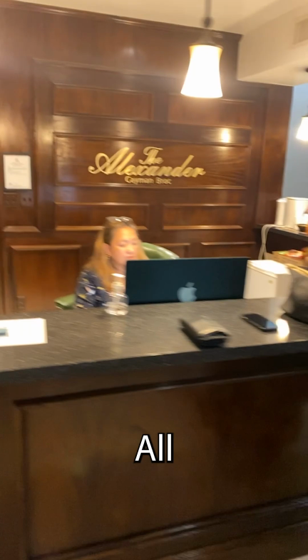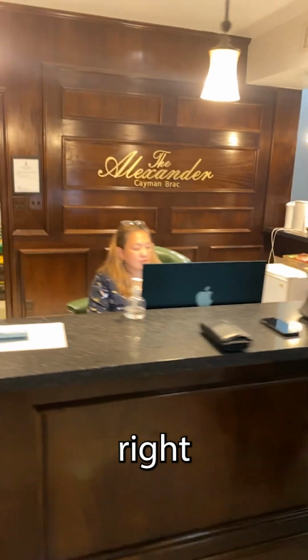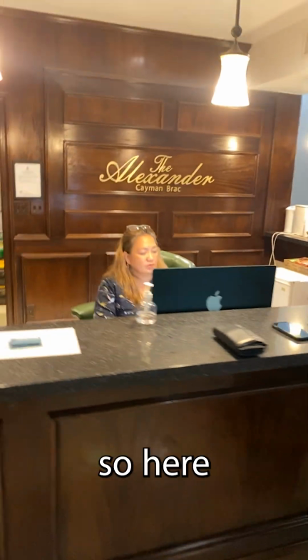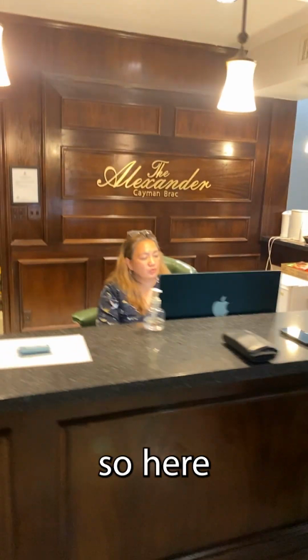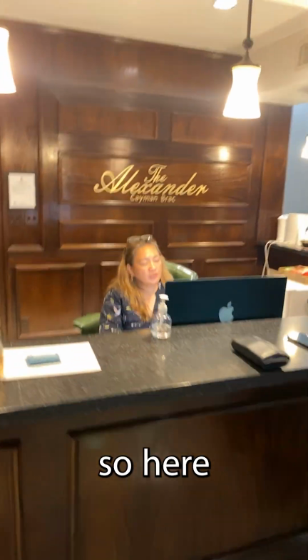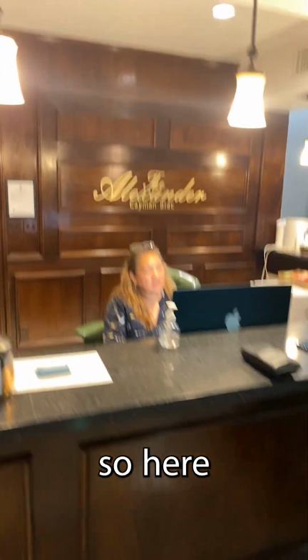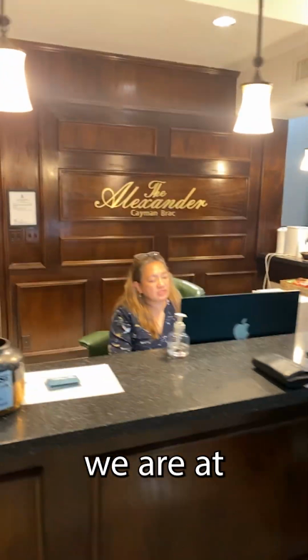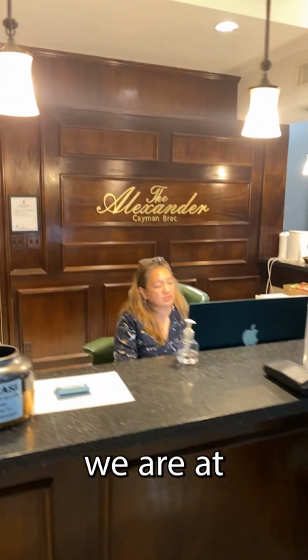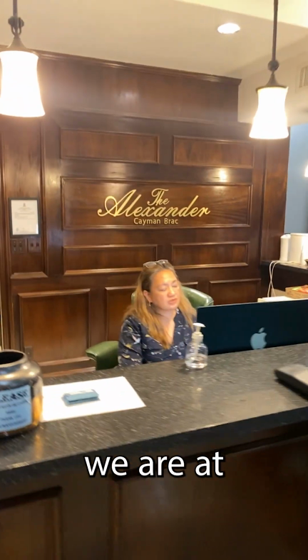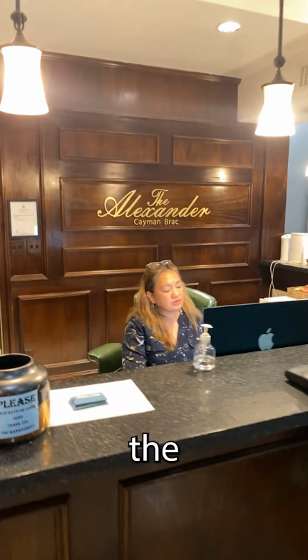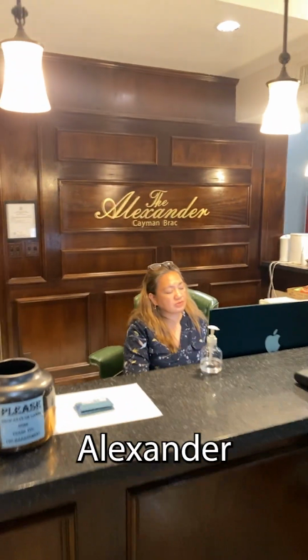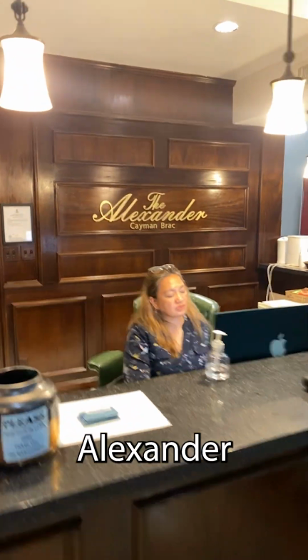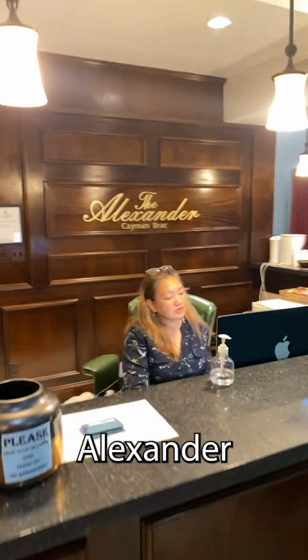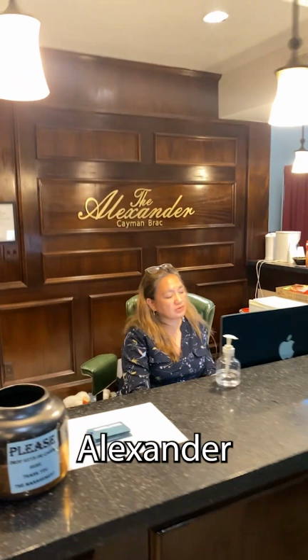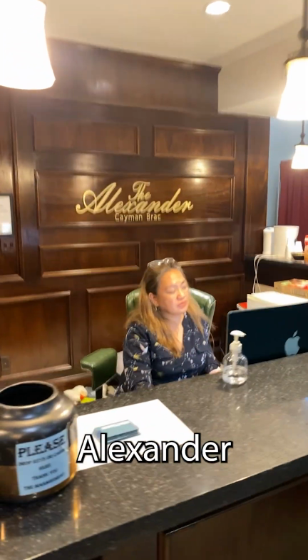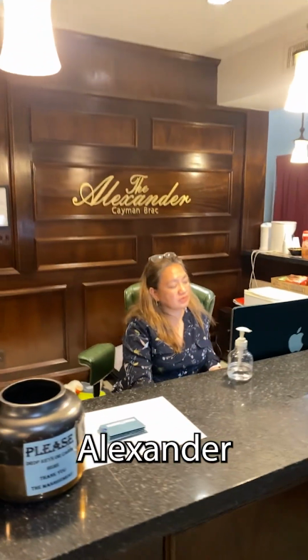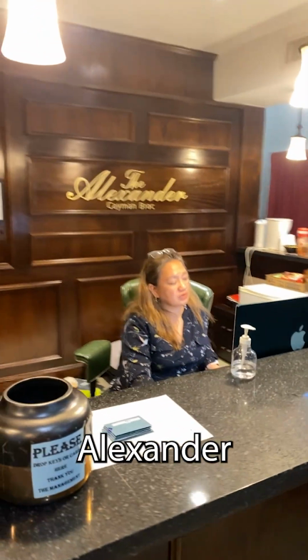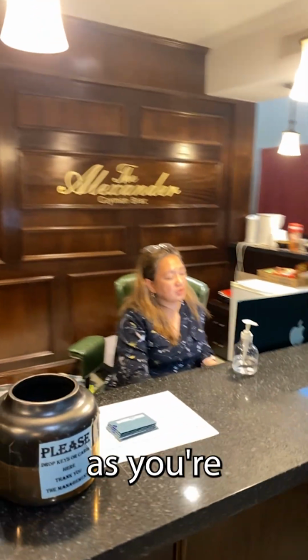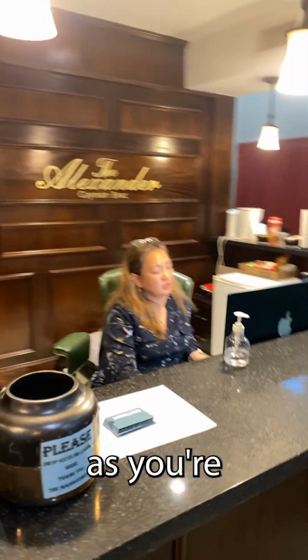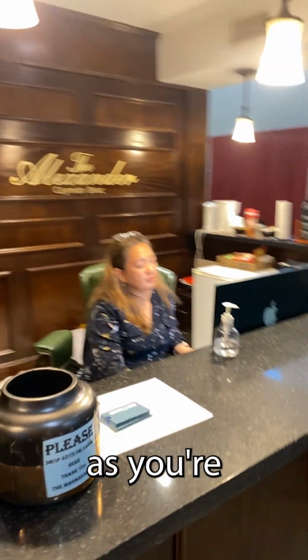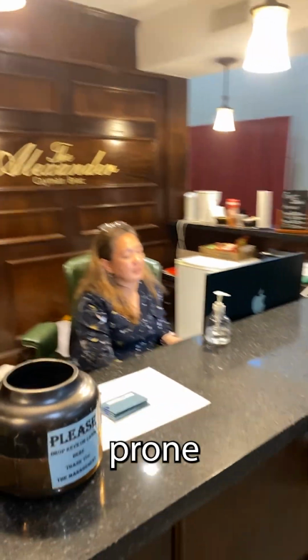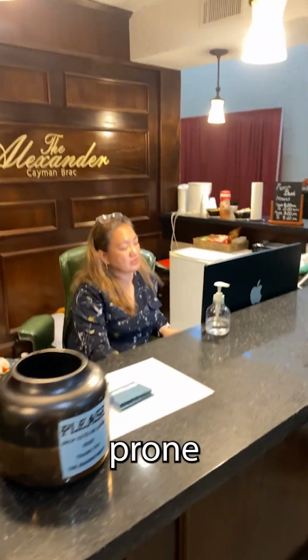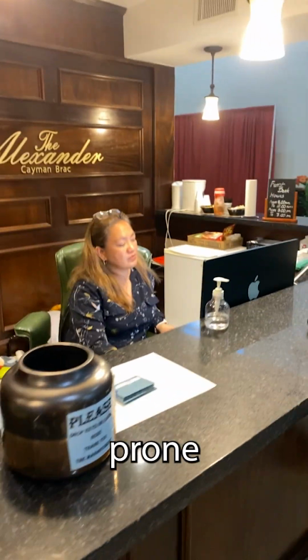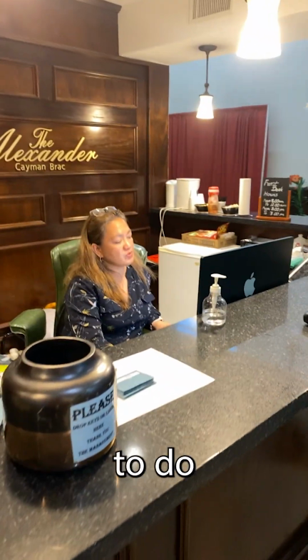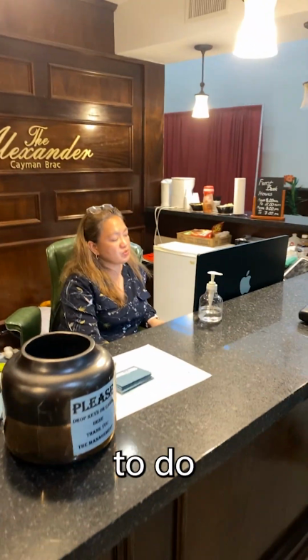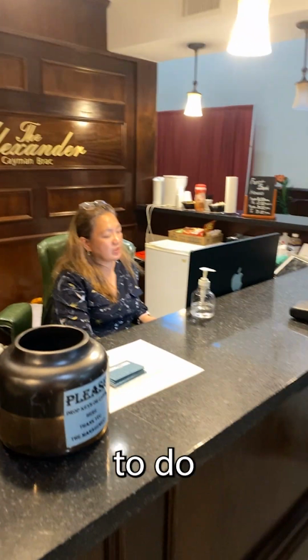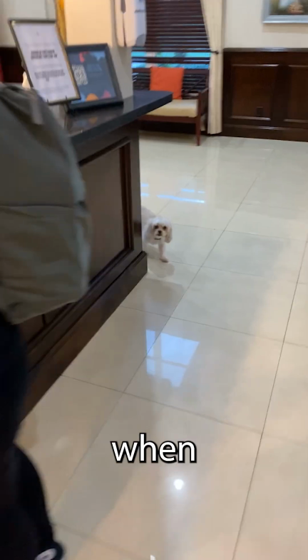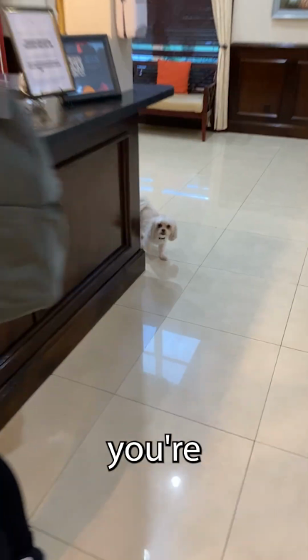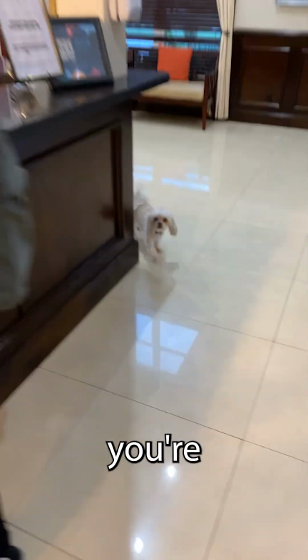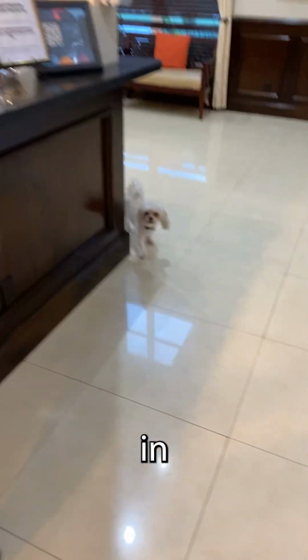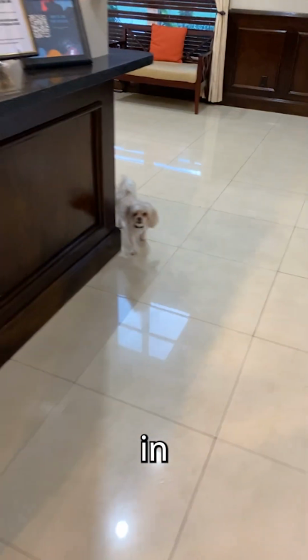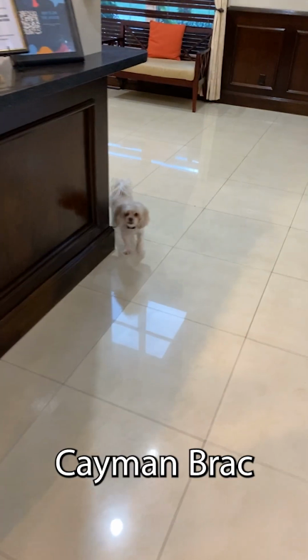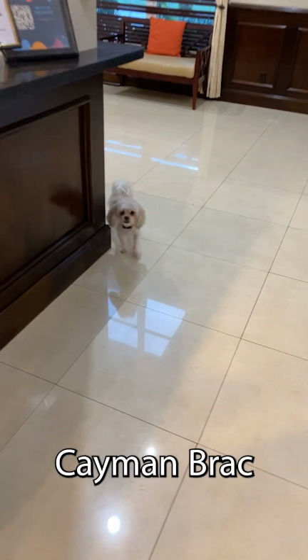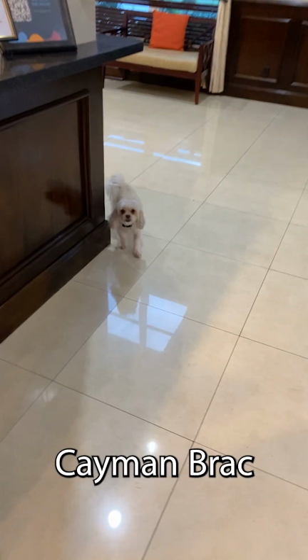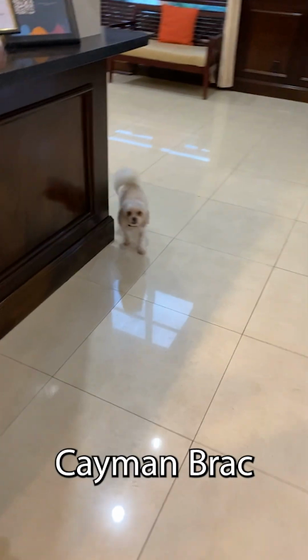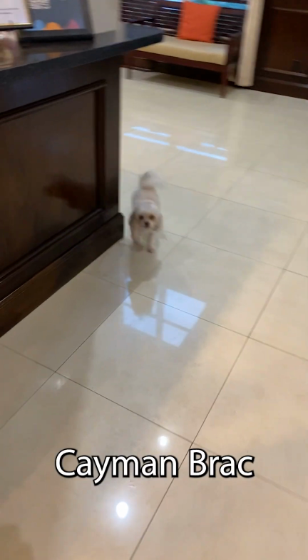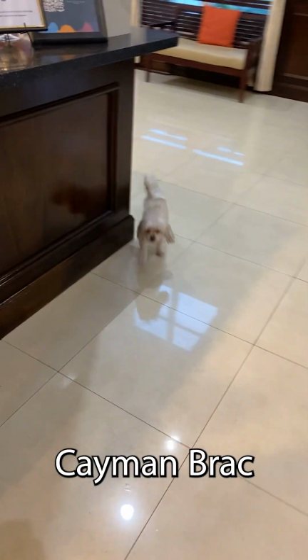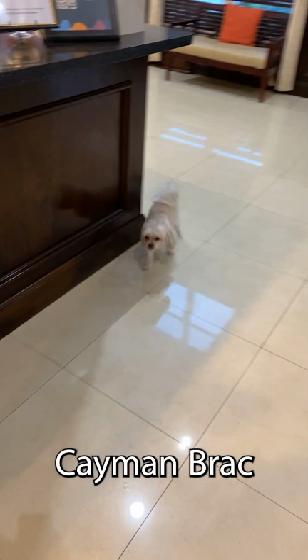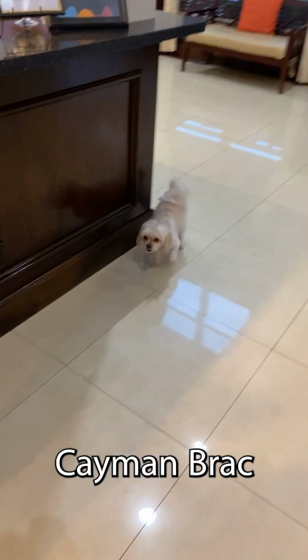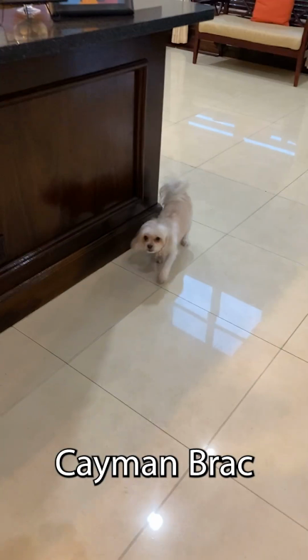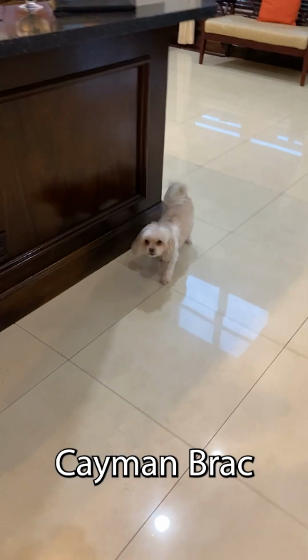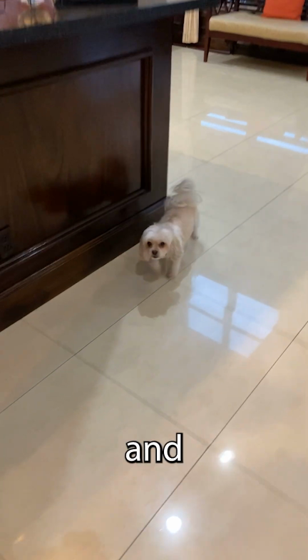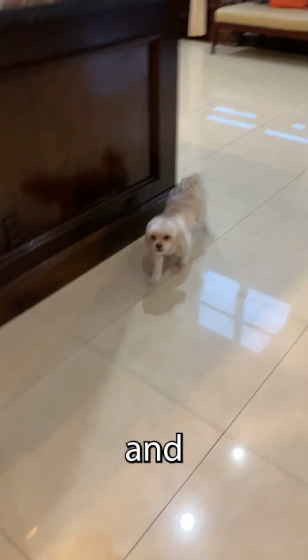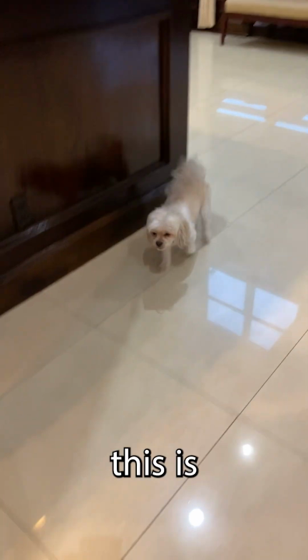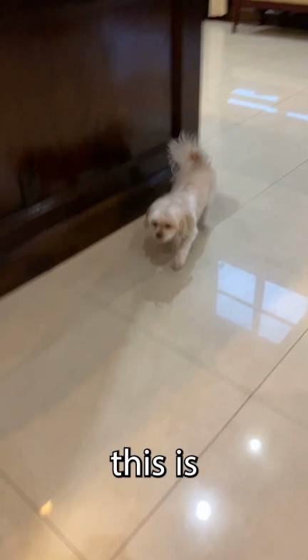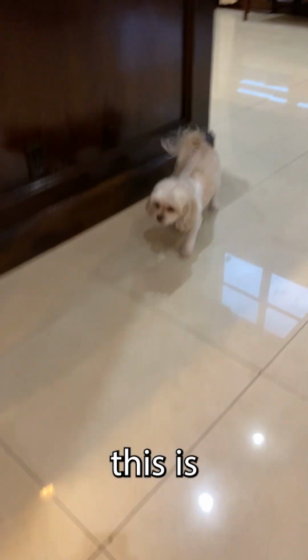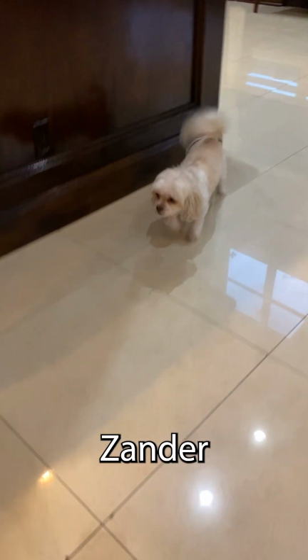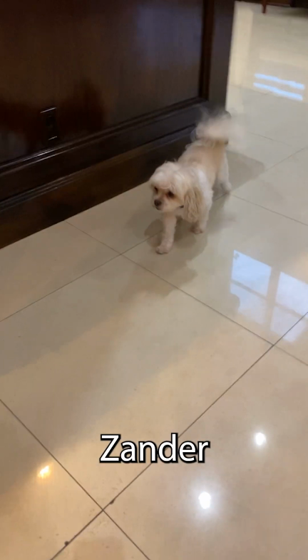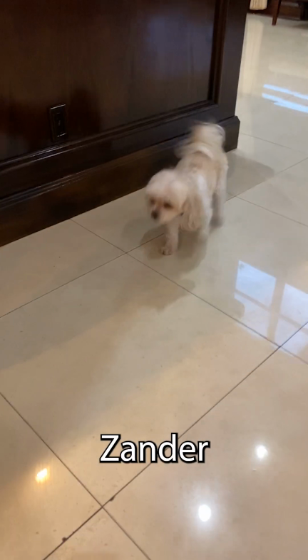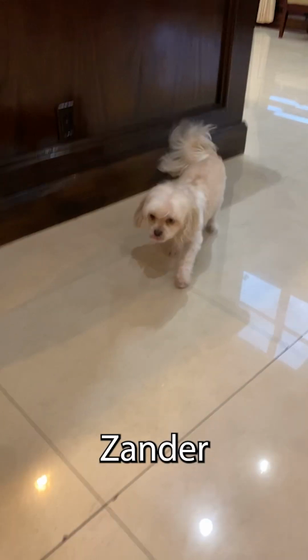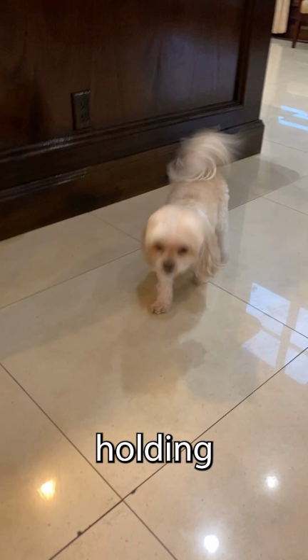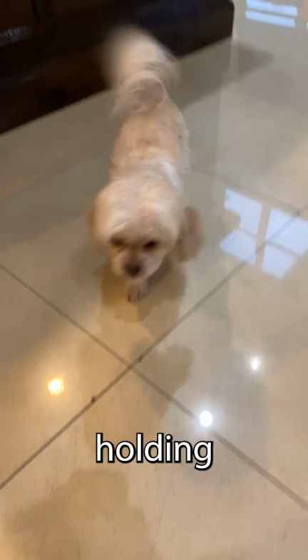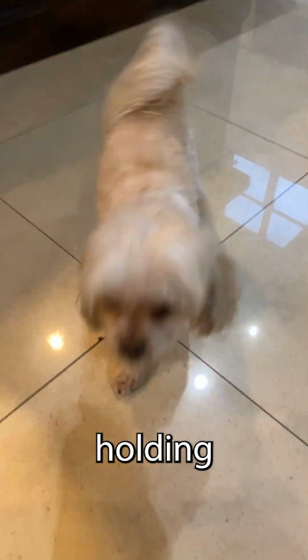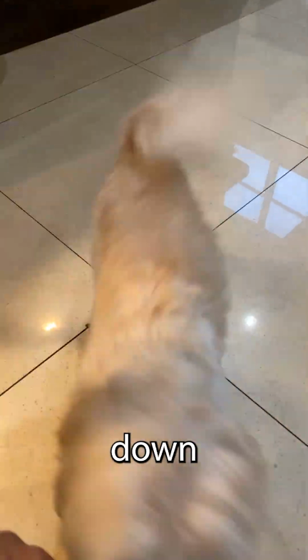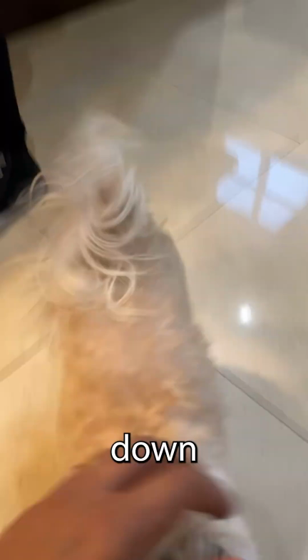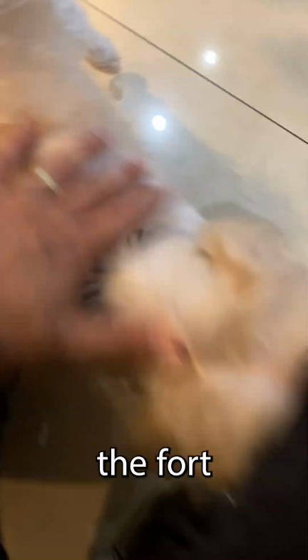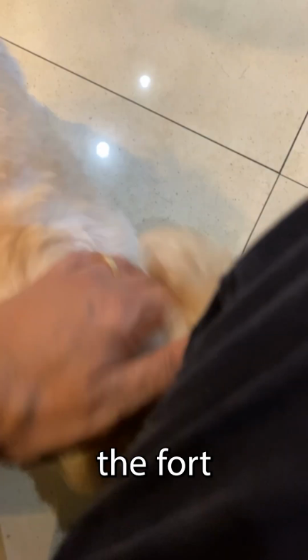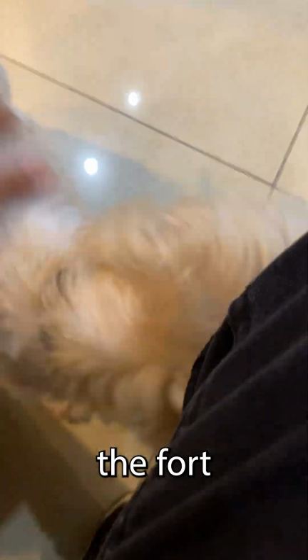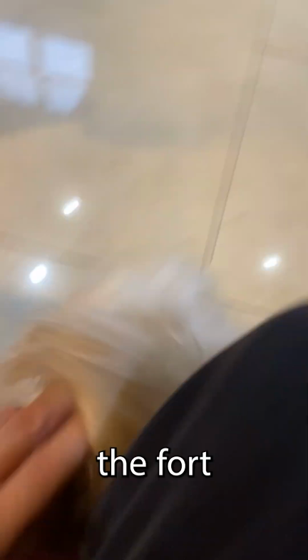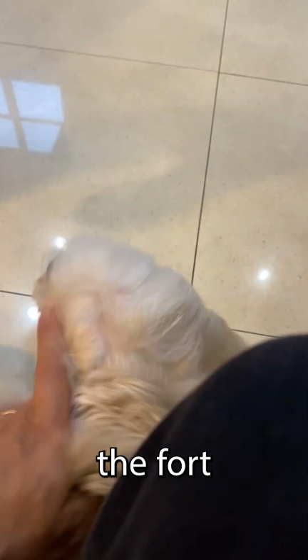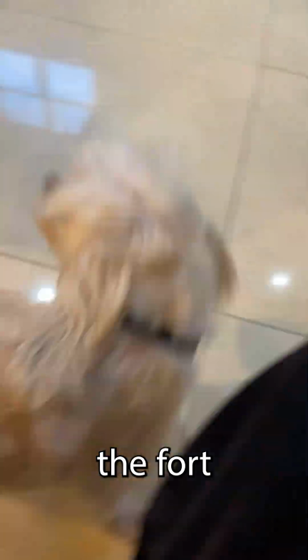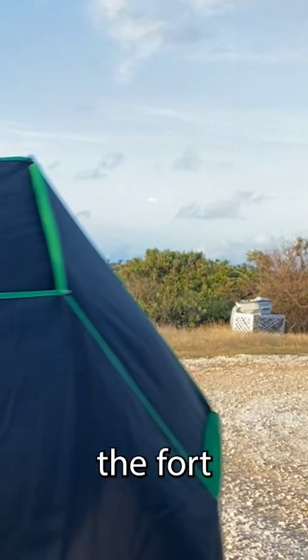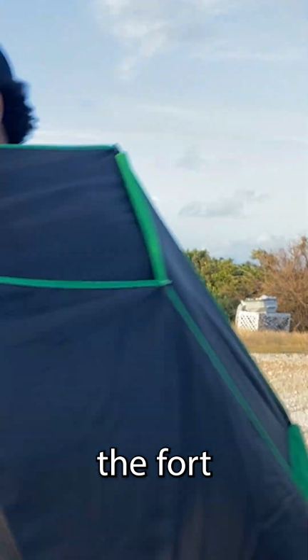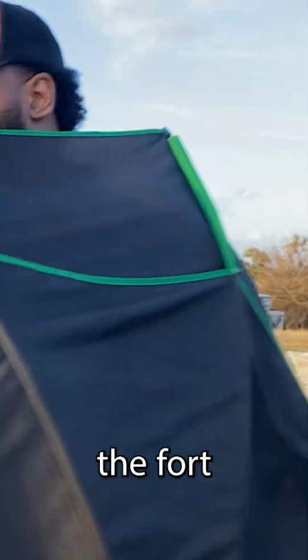All right, so here we are at the Alexander, as you're prone to do when you're in Cayman Brac. And this is Xander holding down the fort.